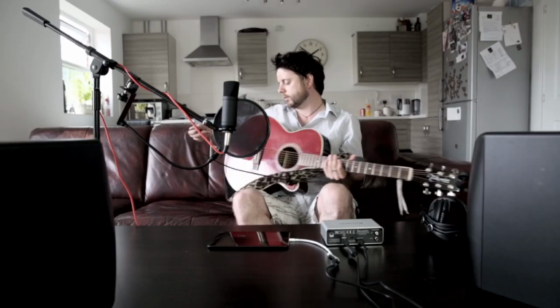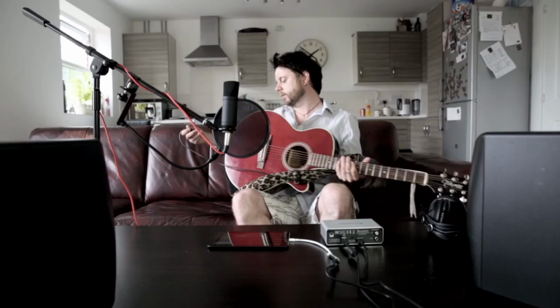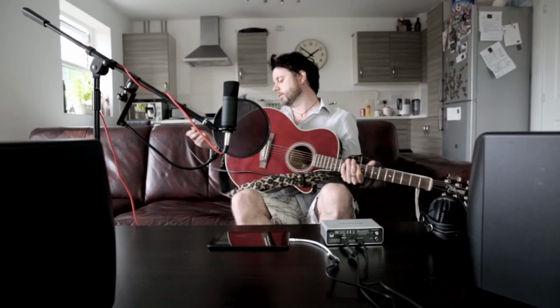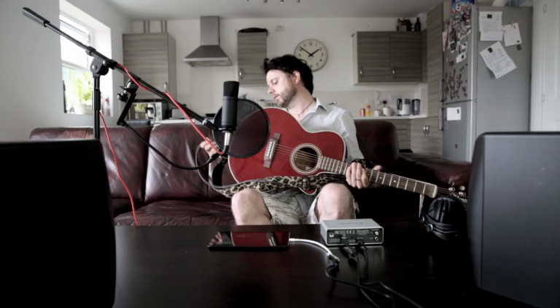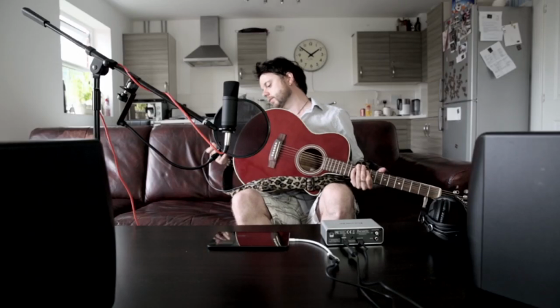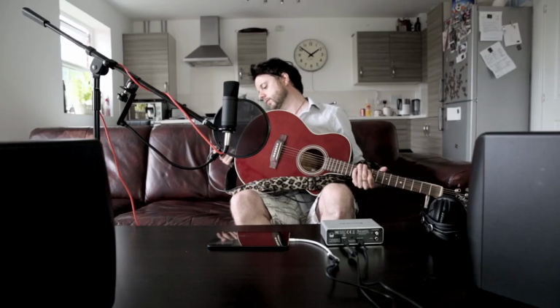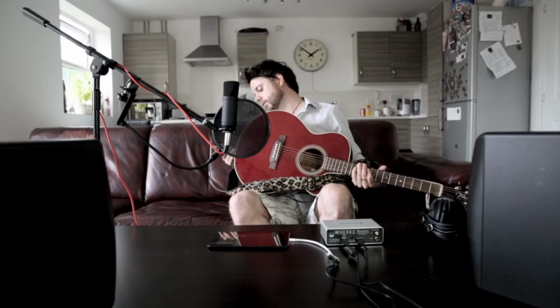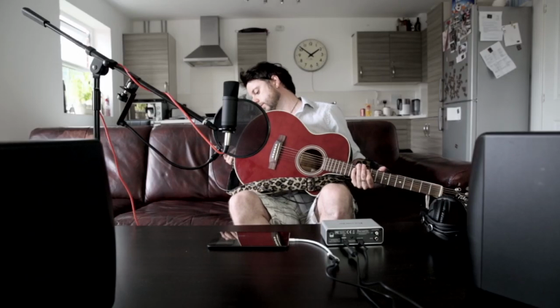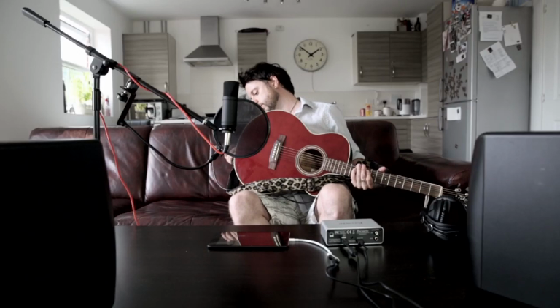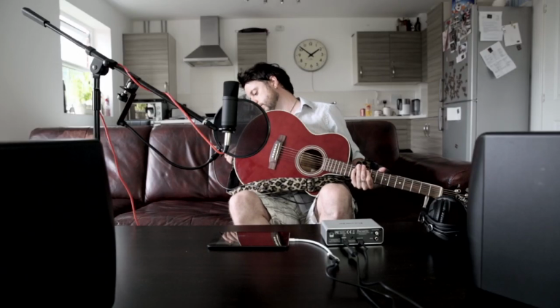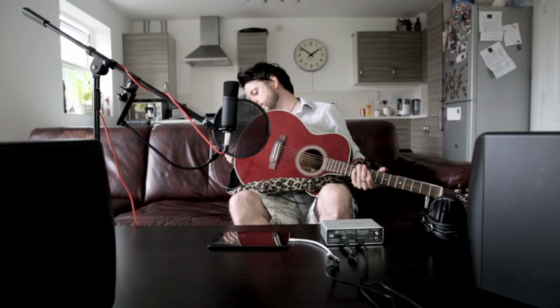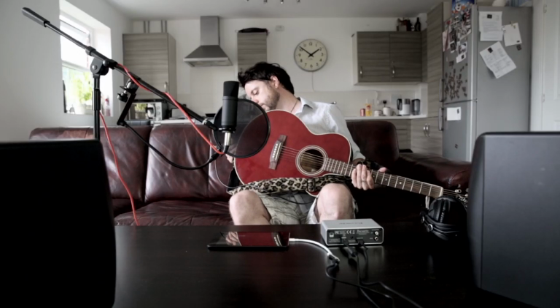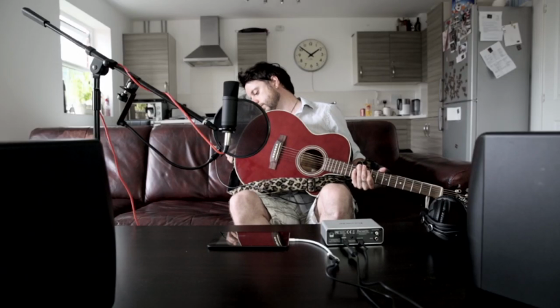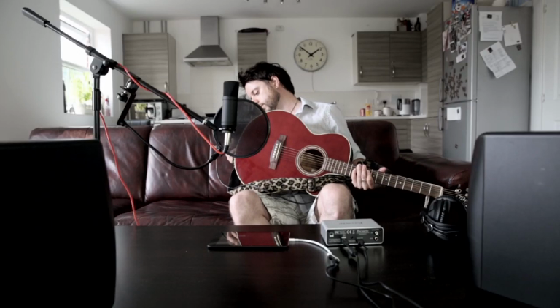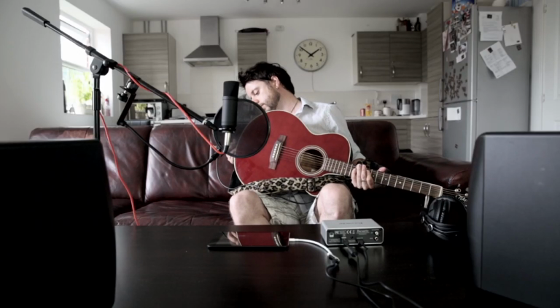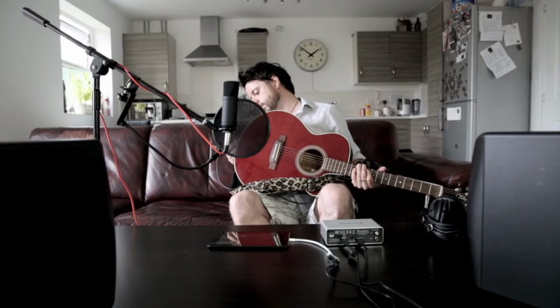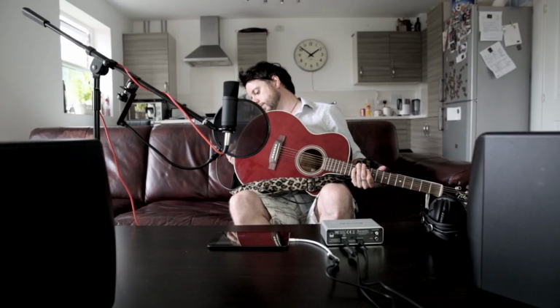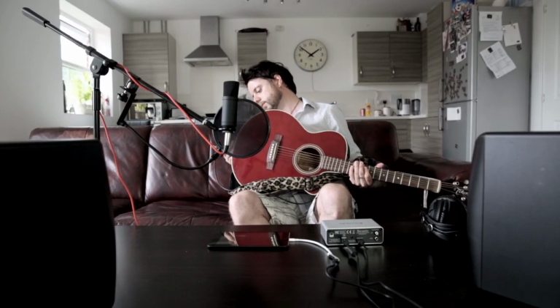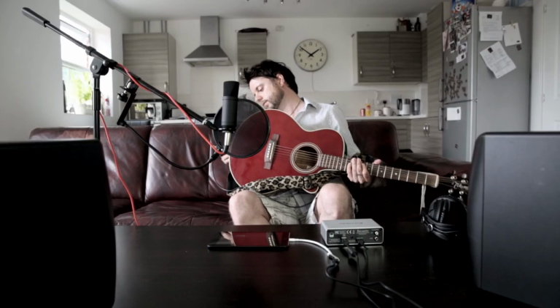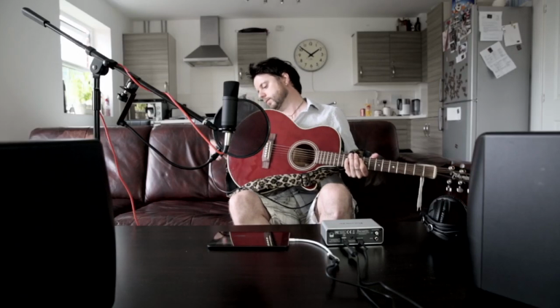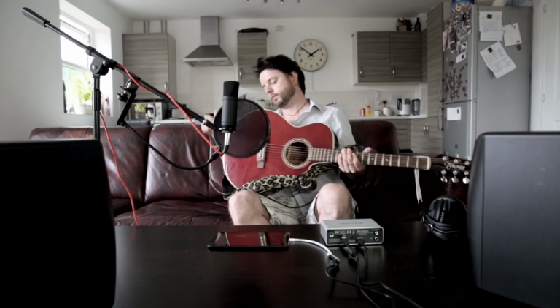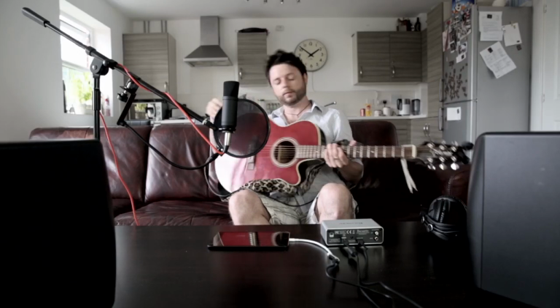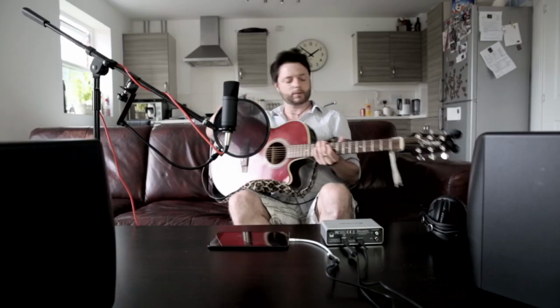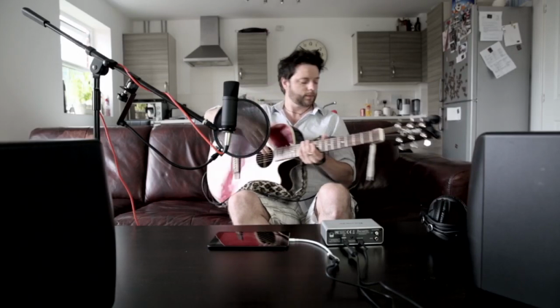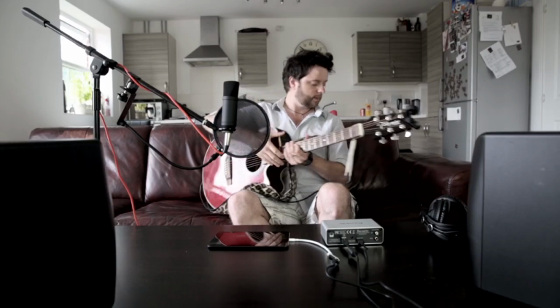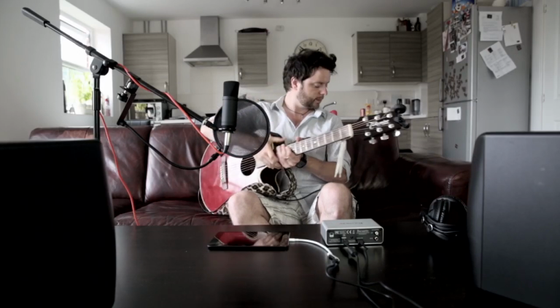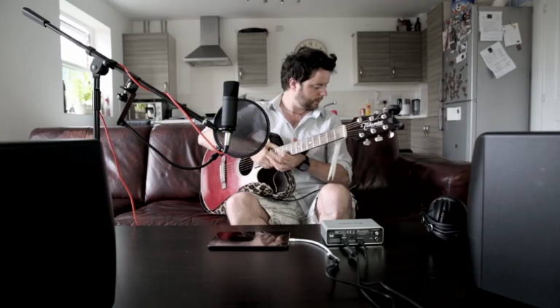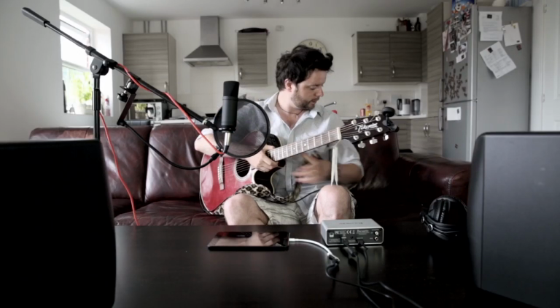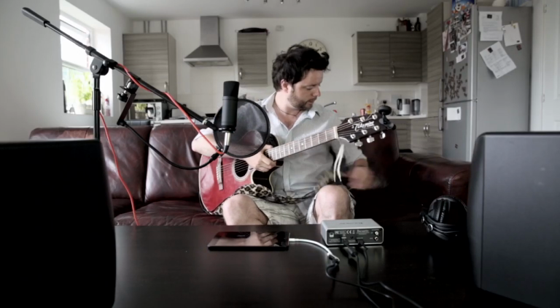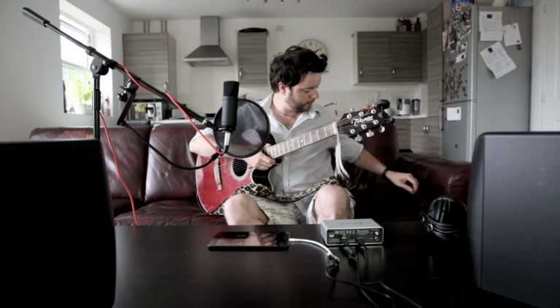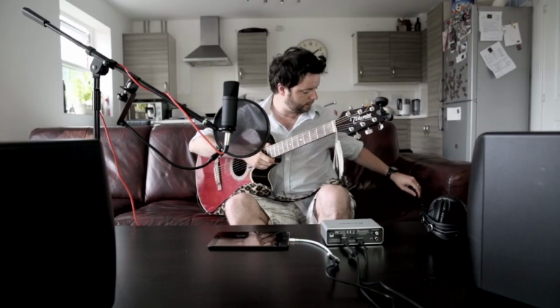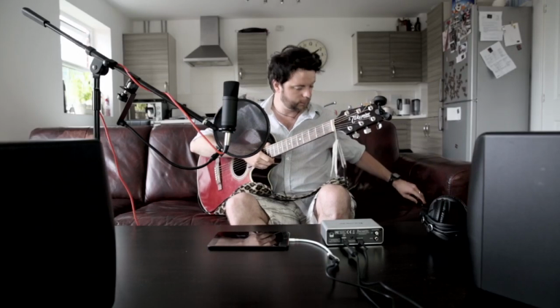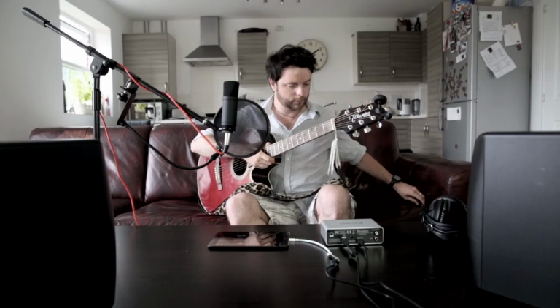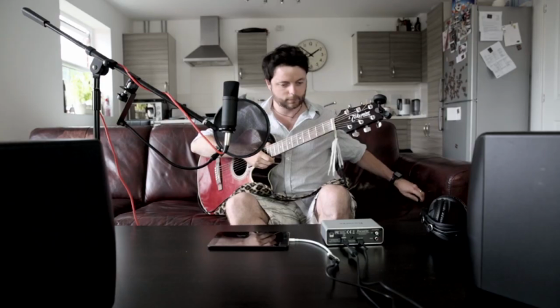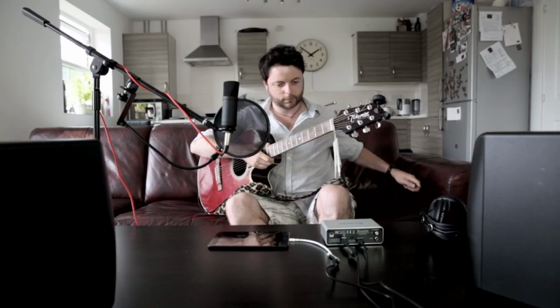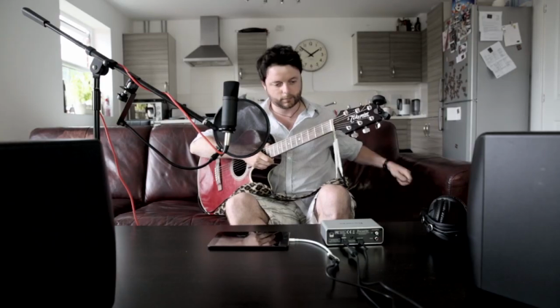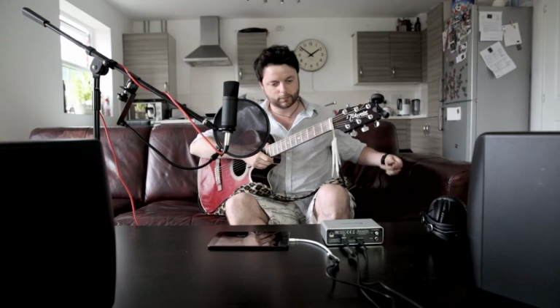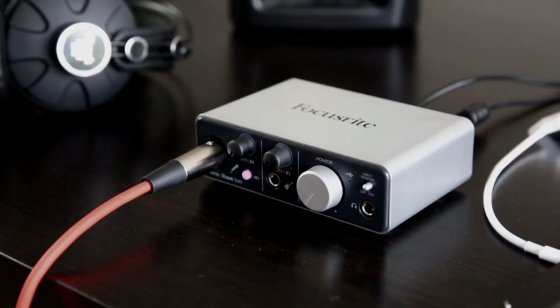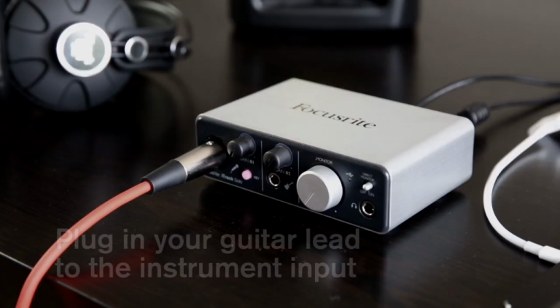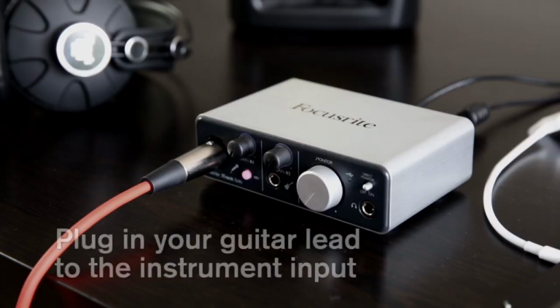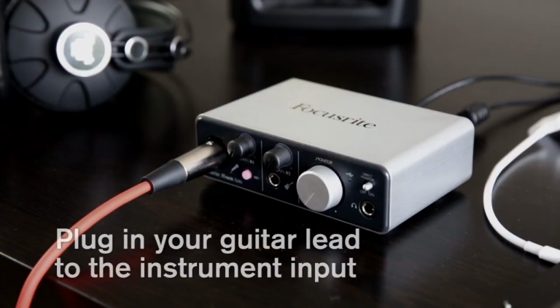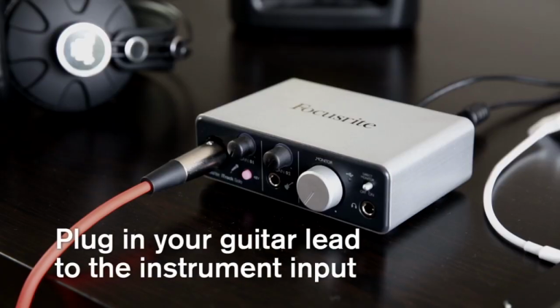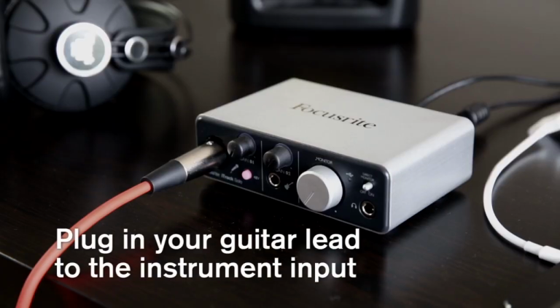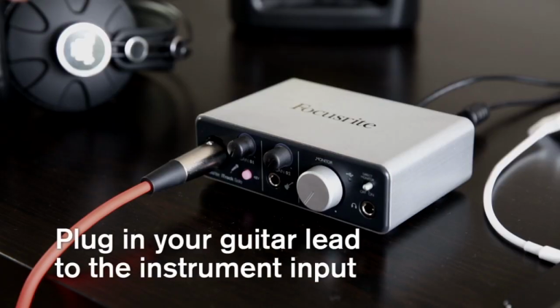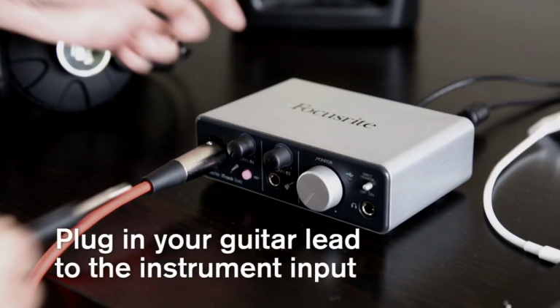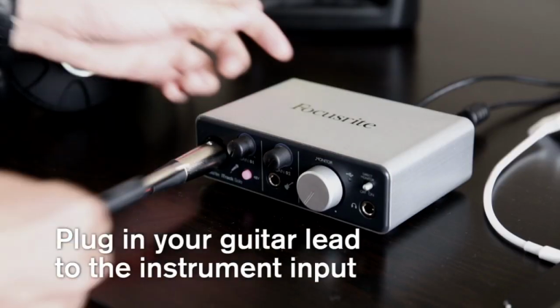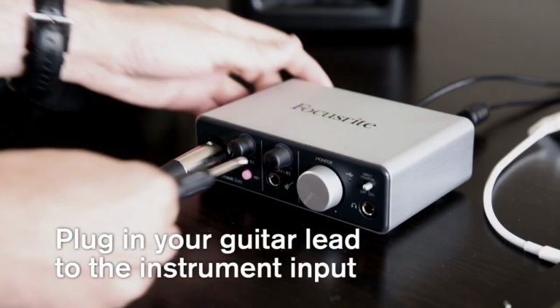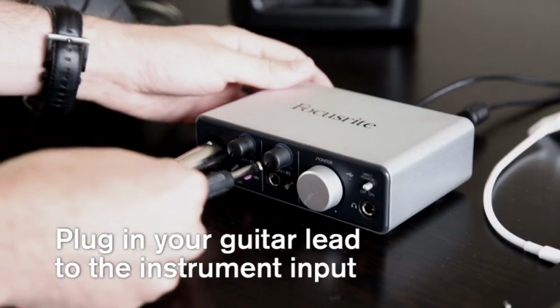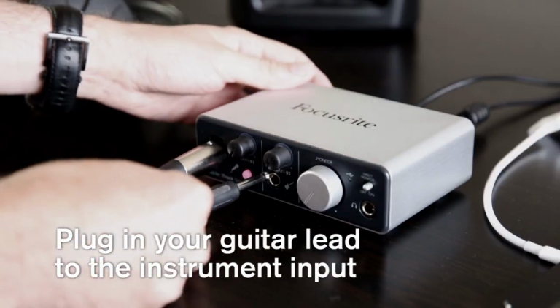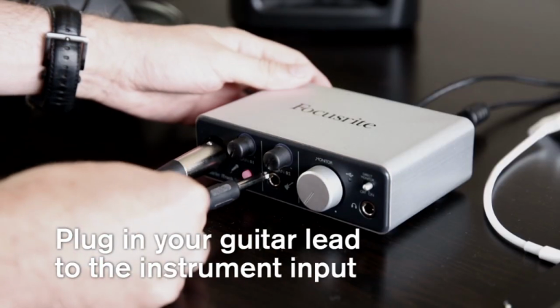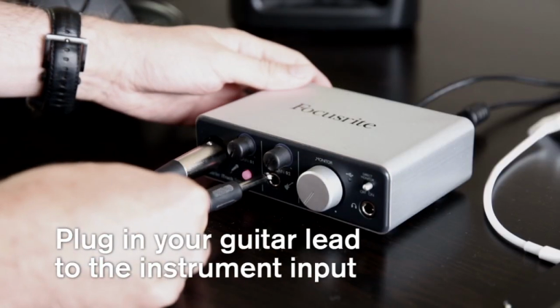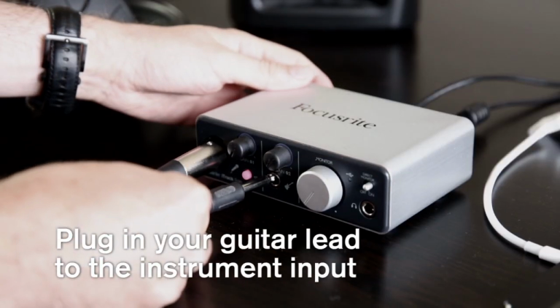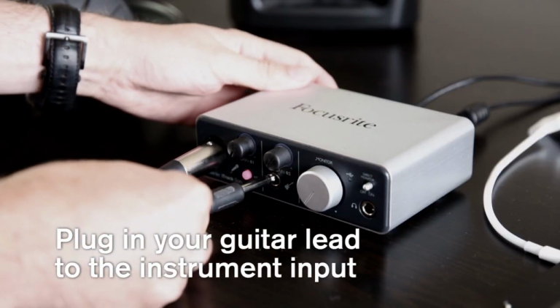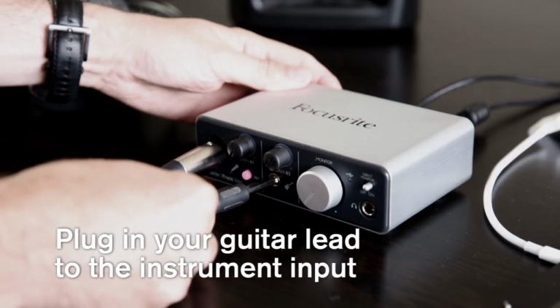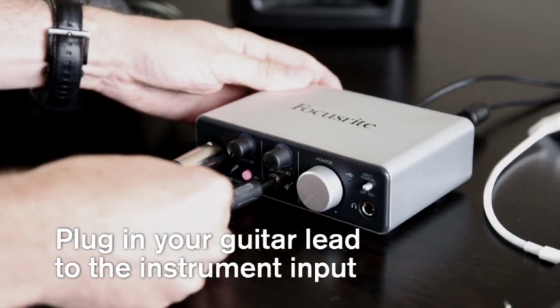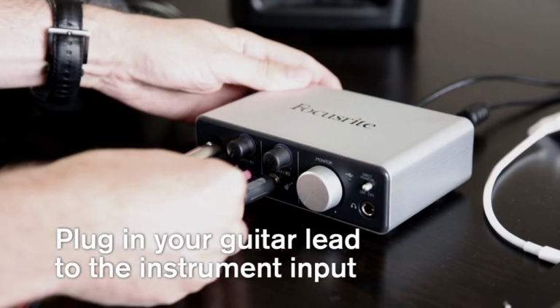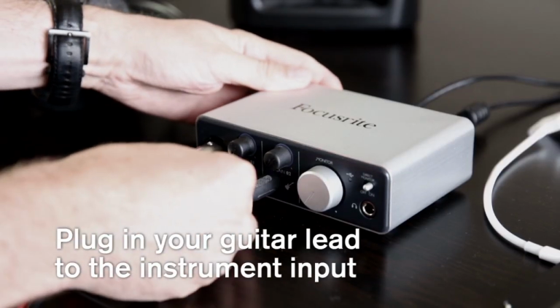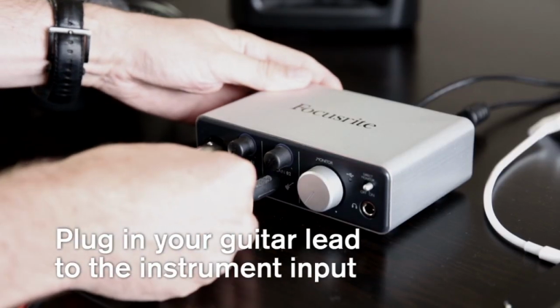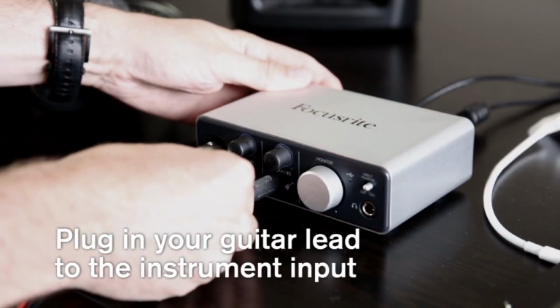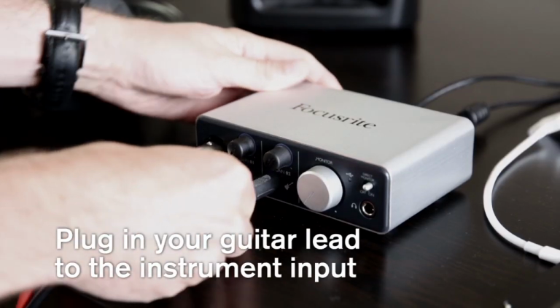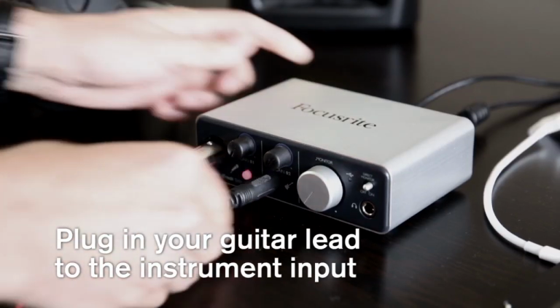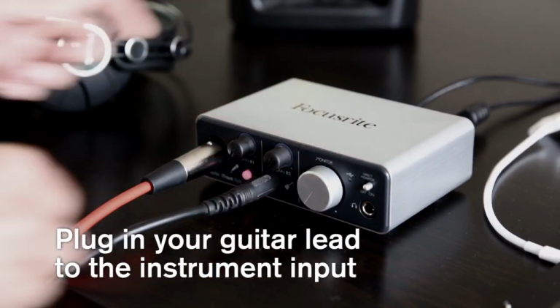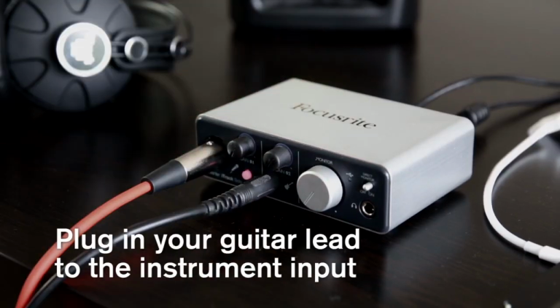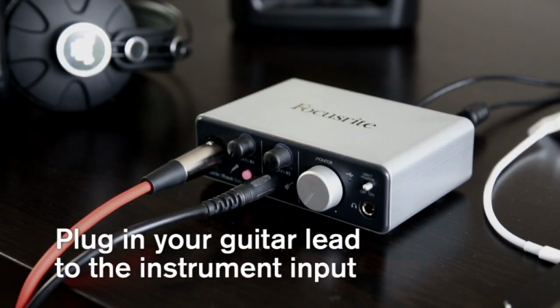Now plug the jack lead into your guitar, and the other end into the instrument input of the iTrack Solo.